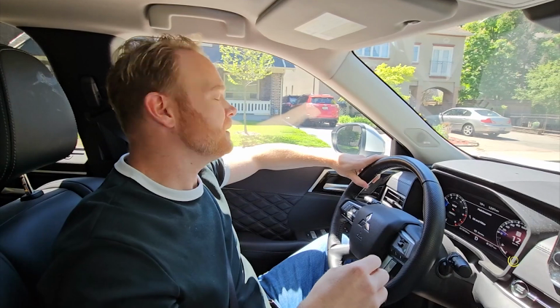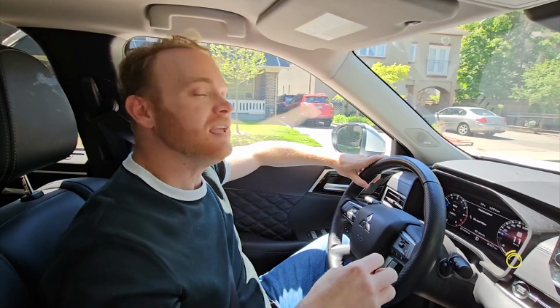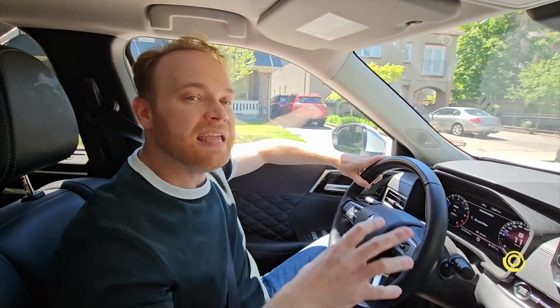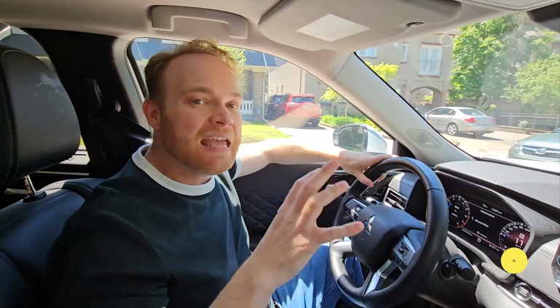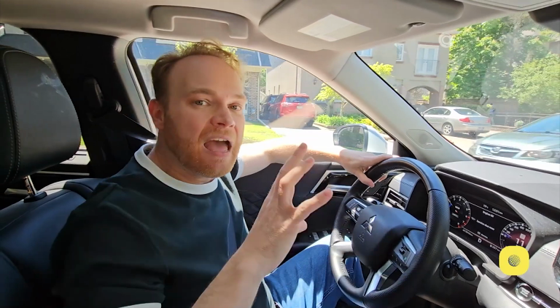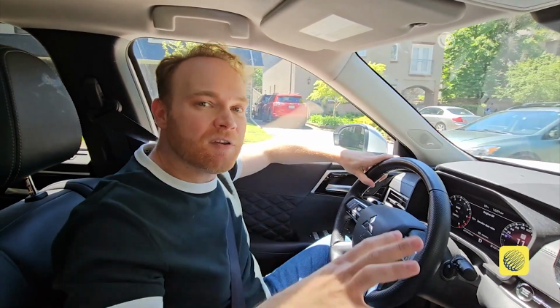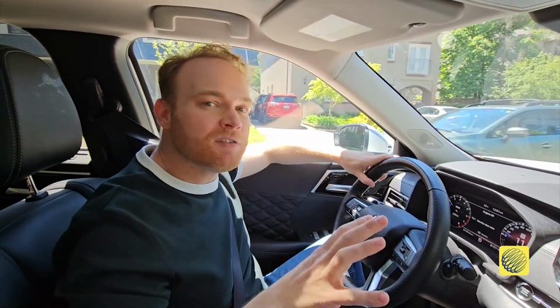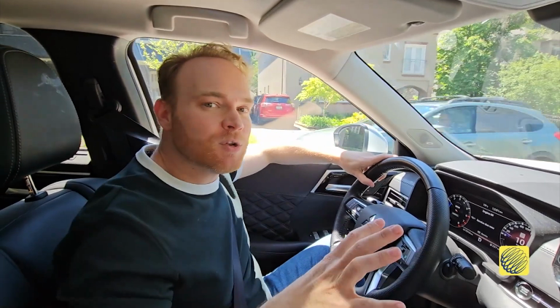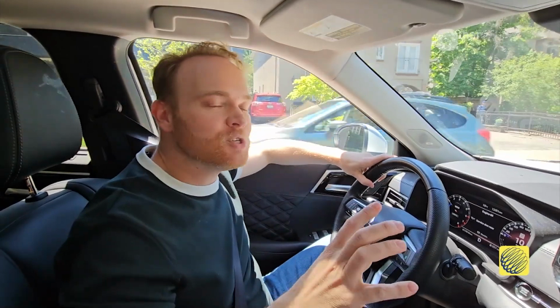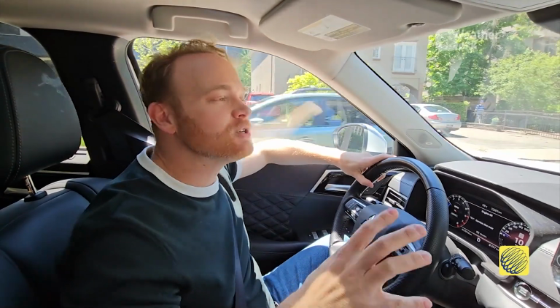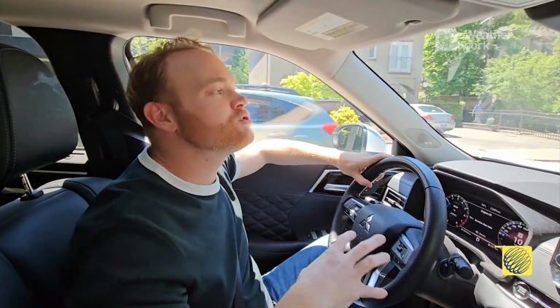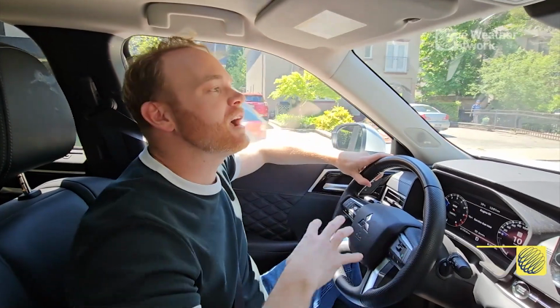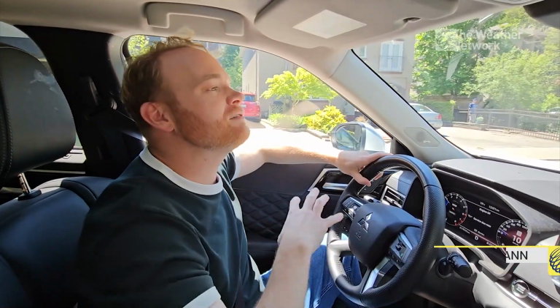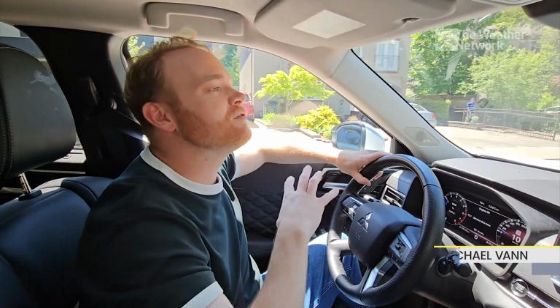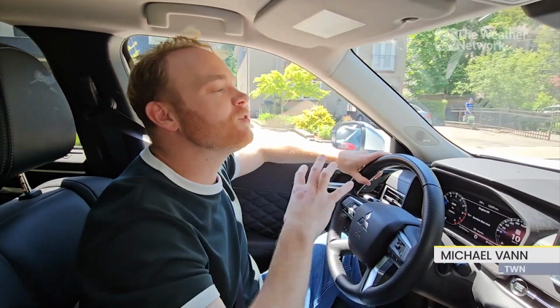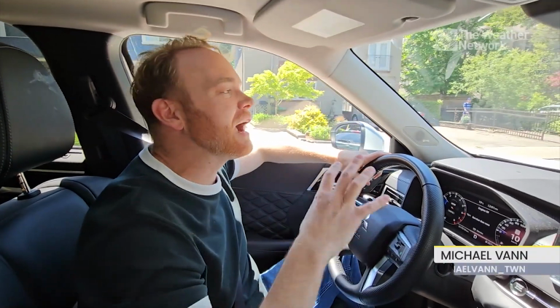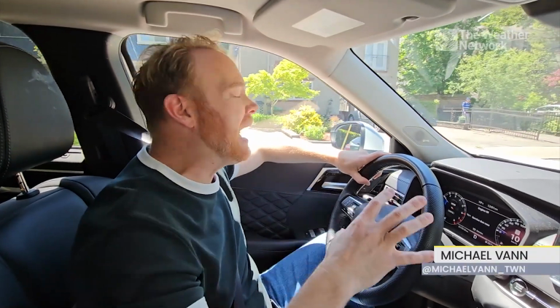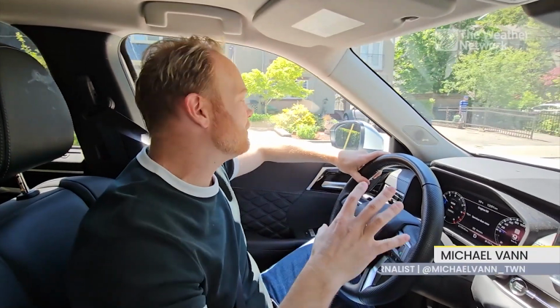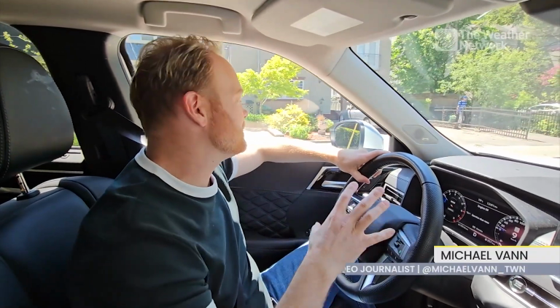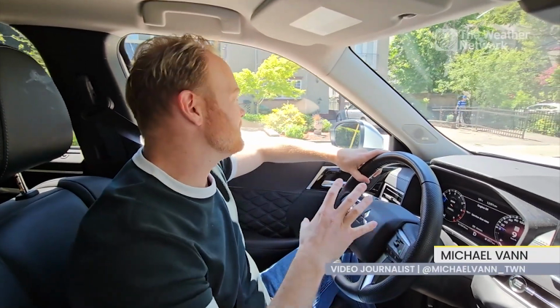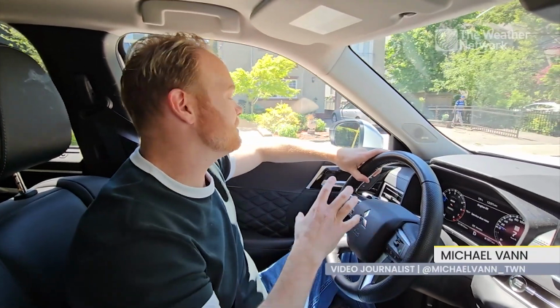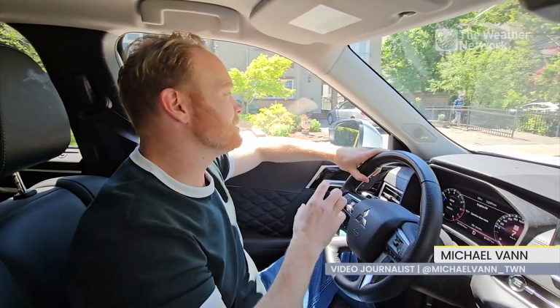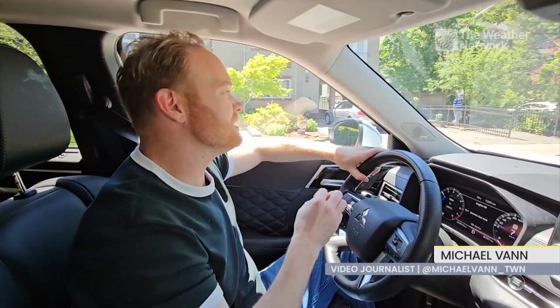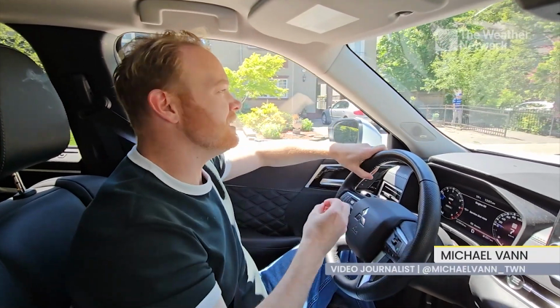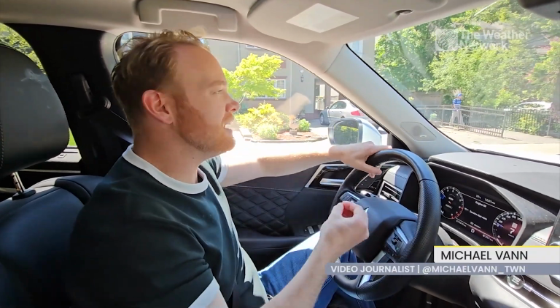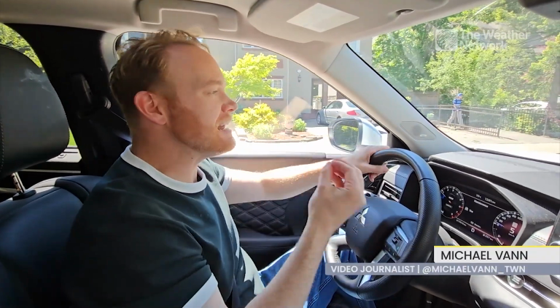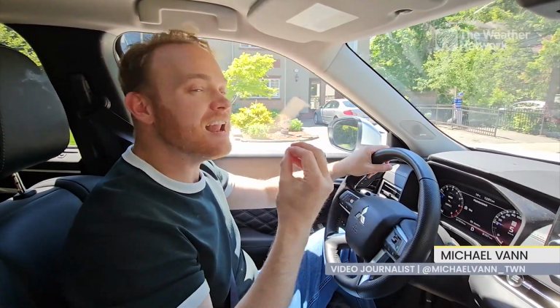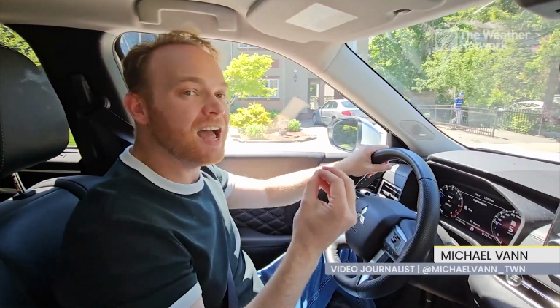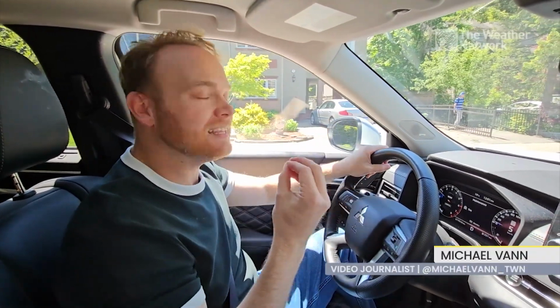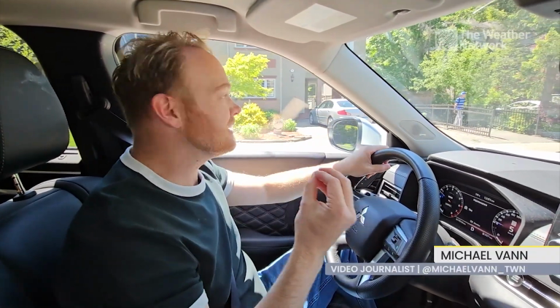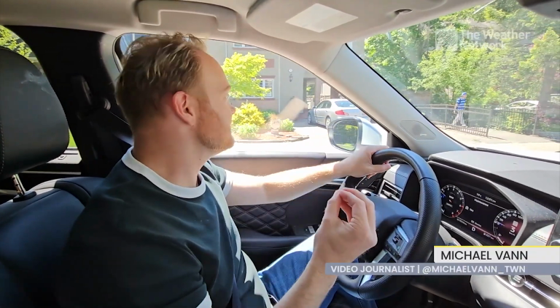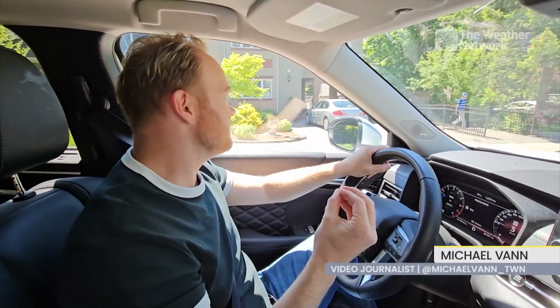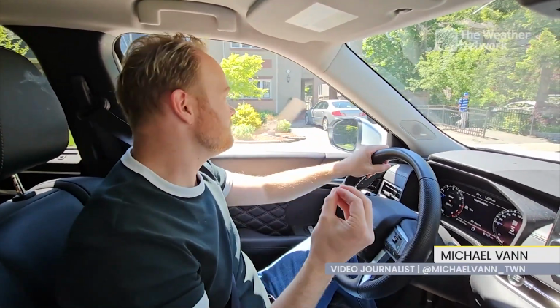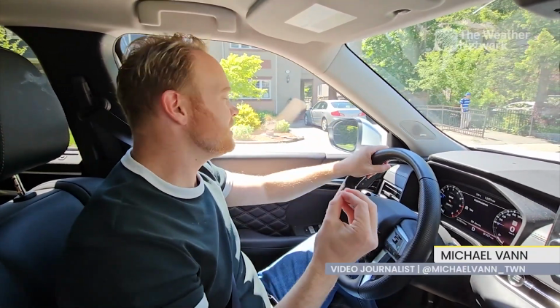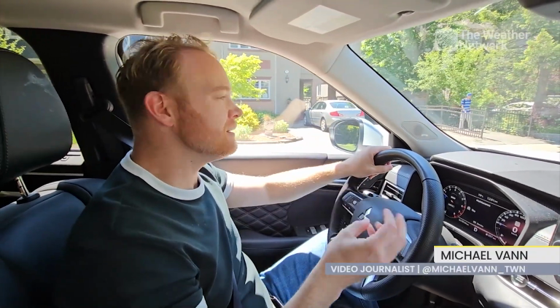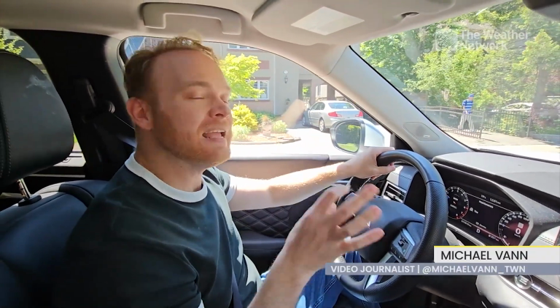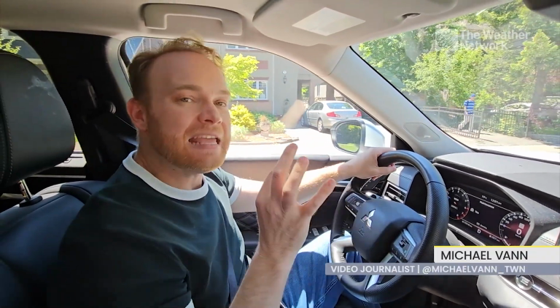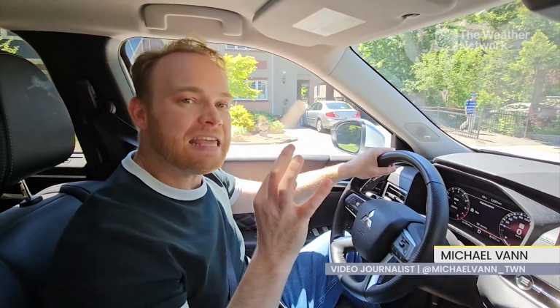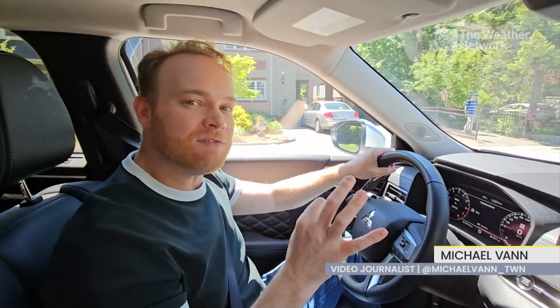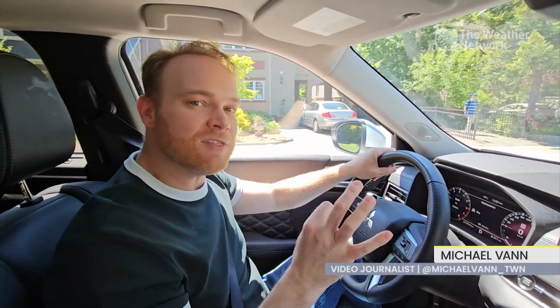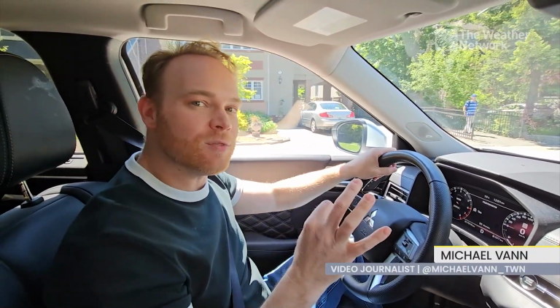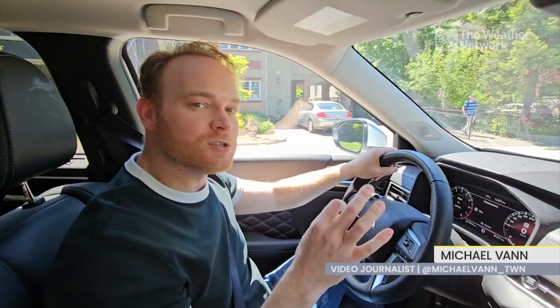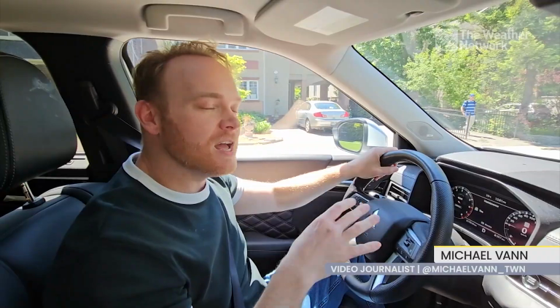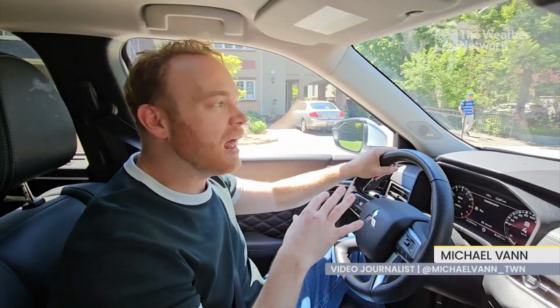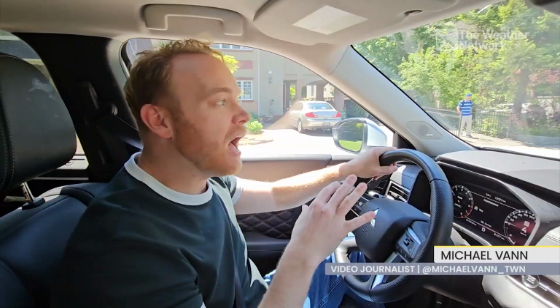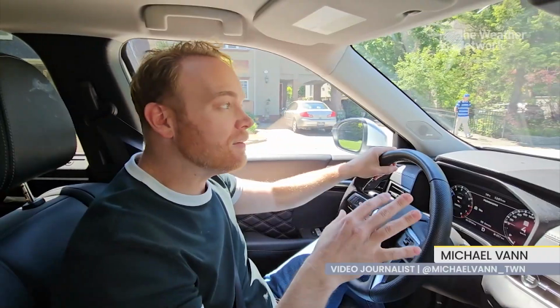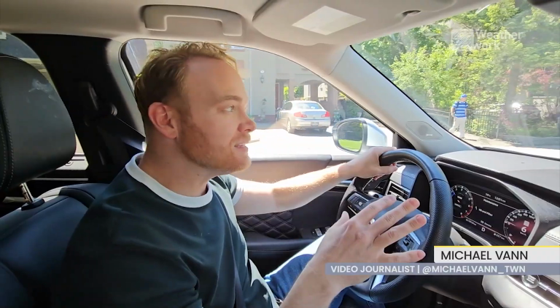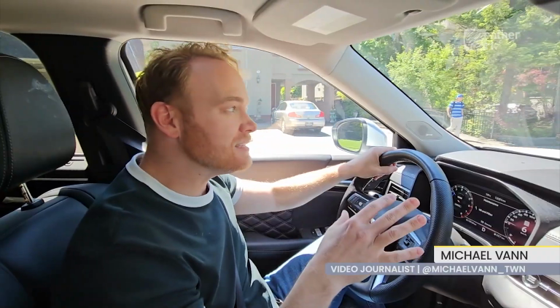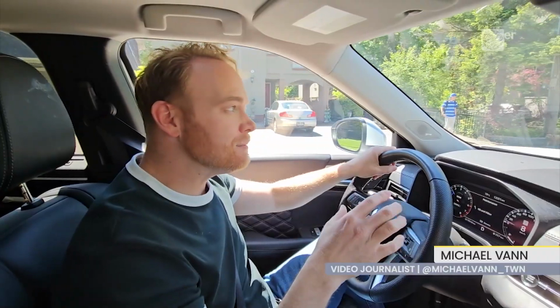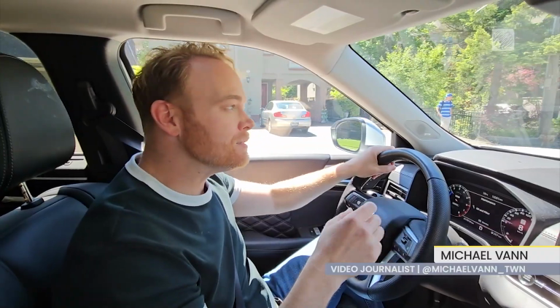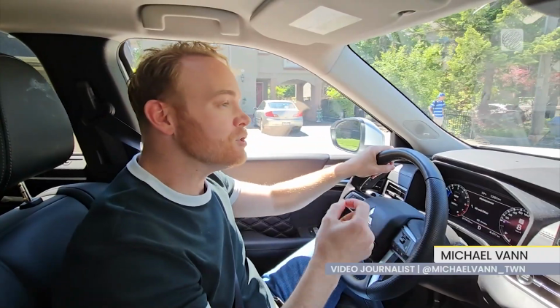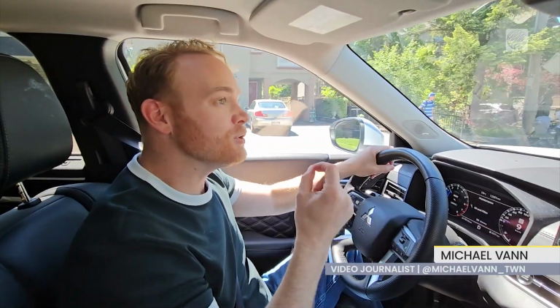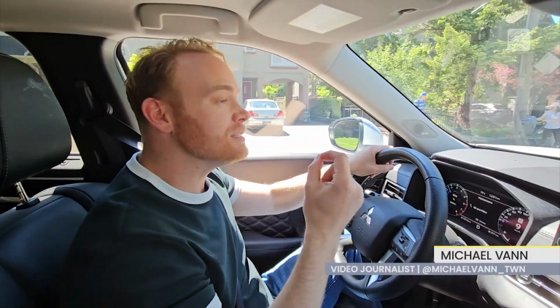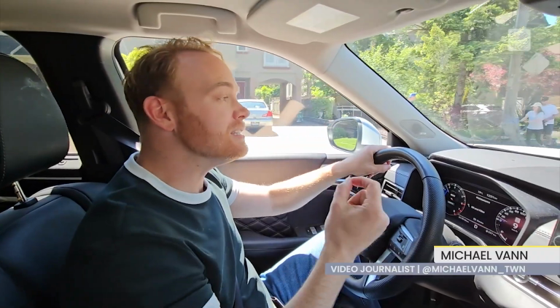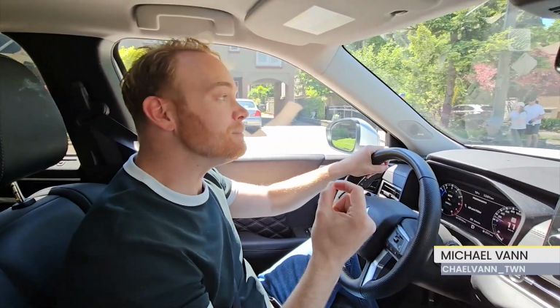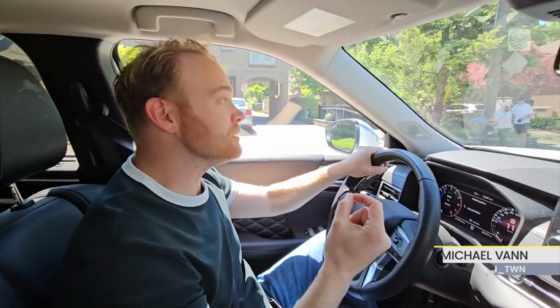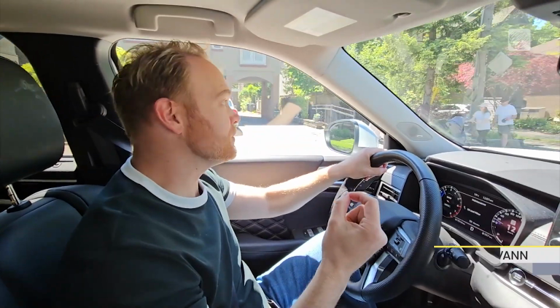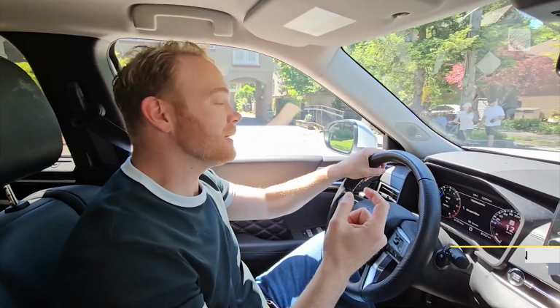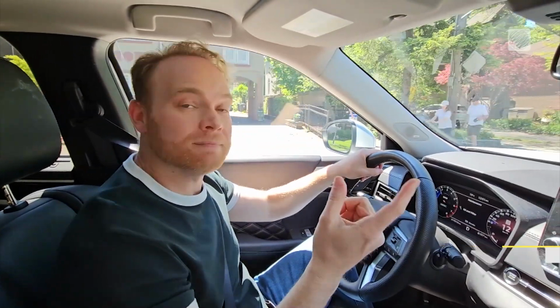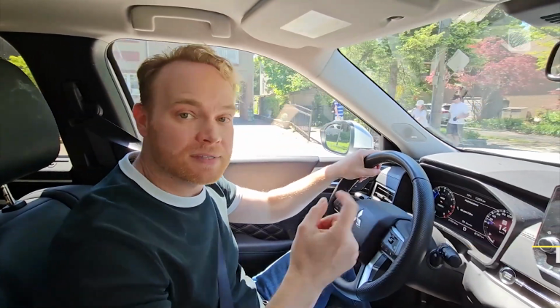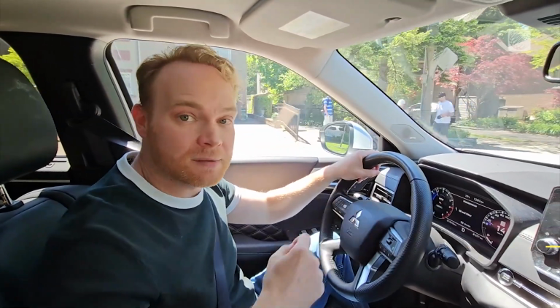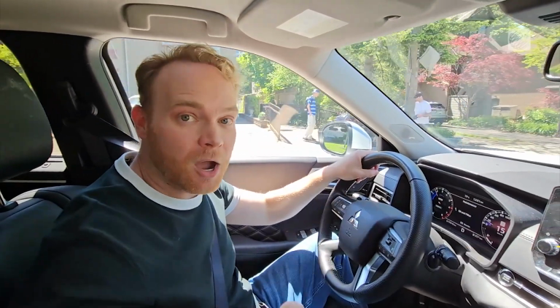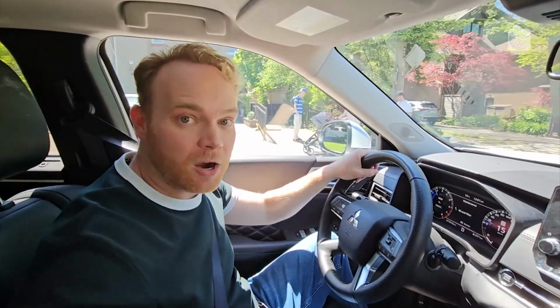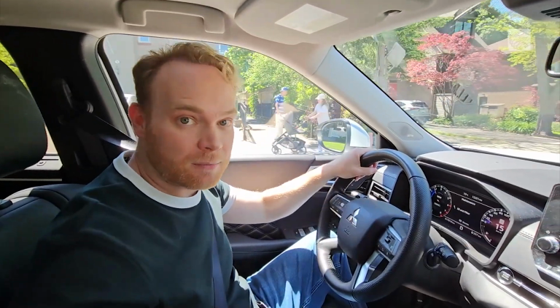Have you ever noticed you can drive four hours in the summer sun and not get a sunburn? Even though there's not obvious damage, you could still be doing some harm.